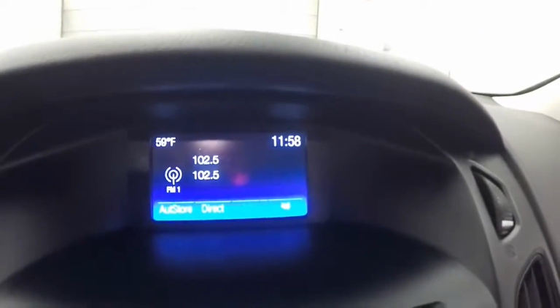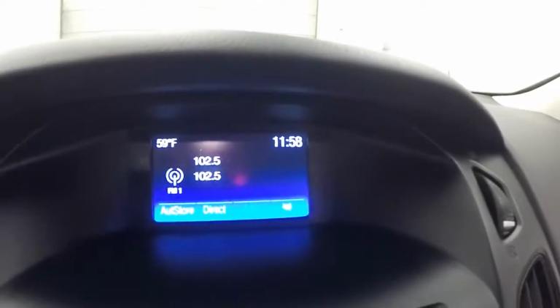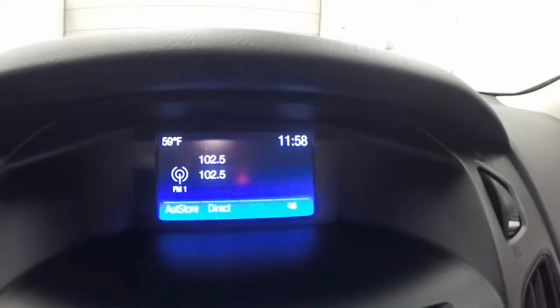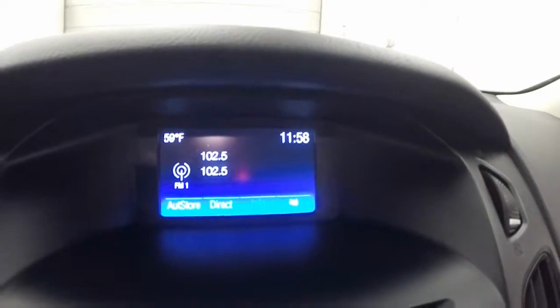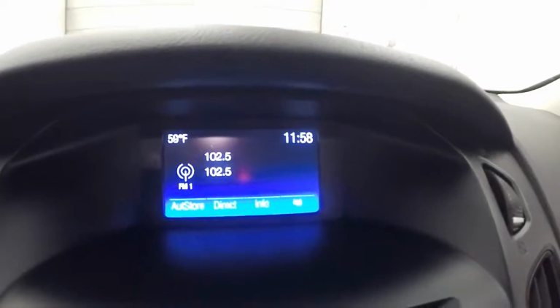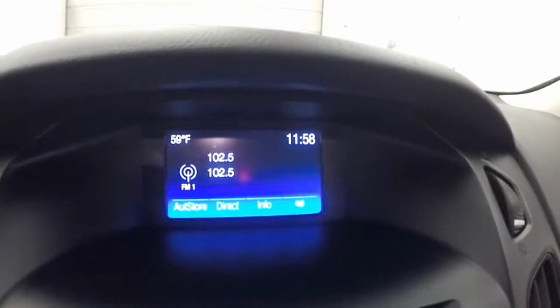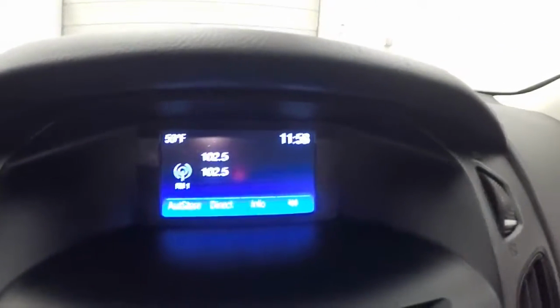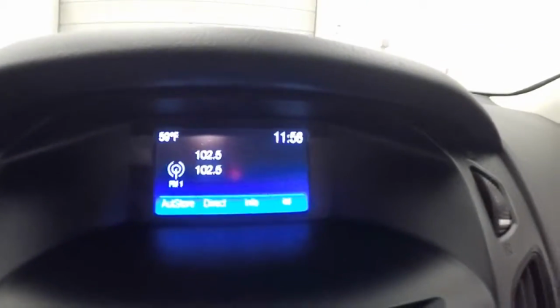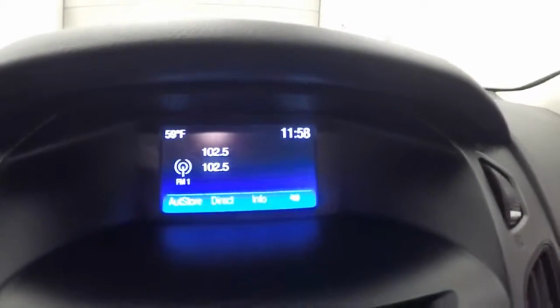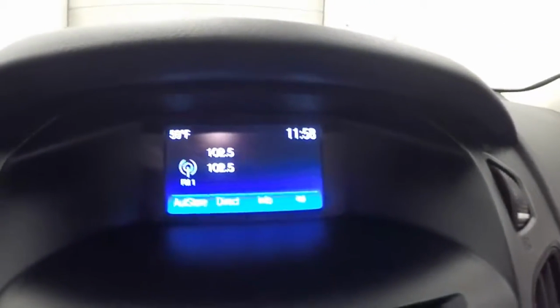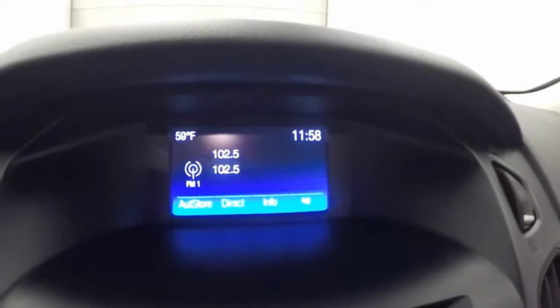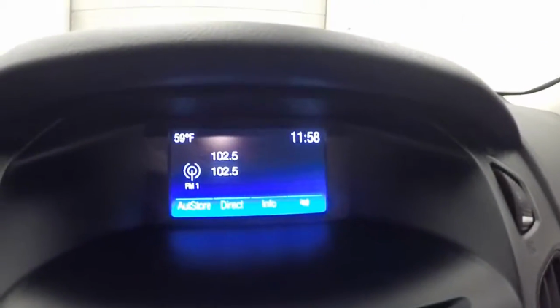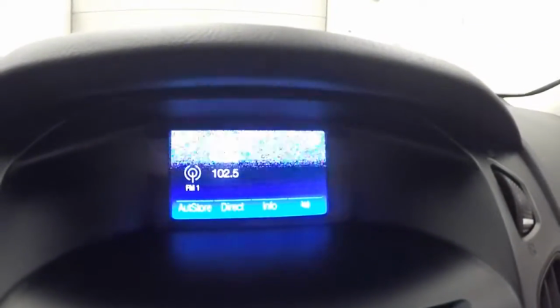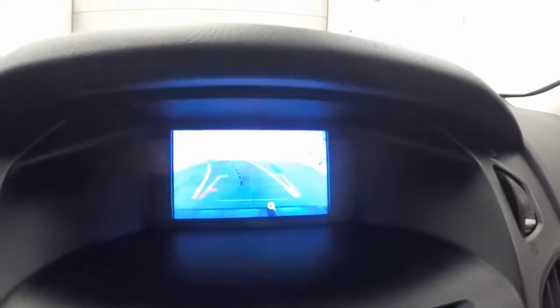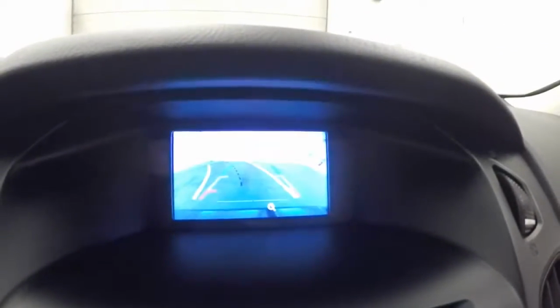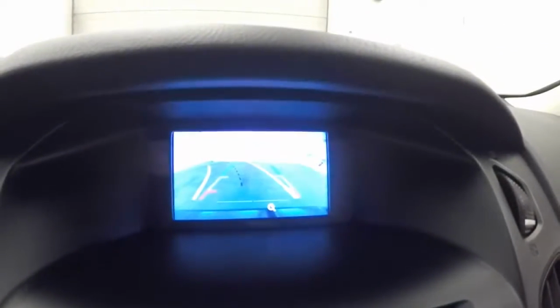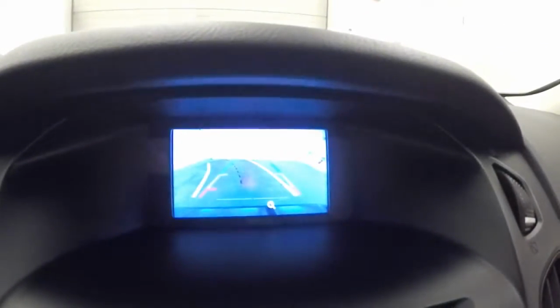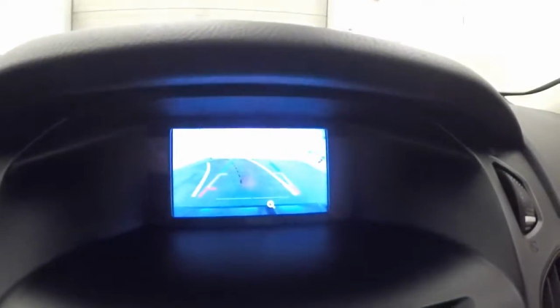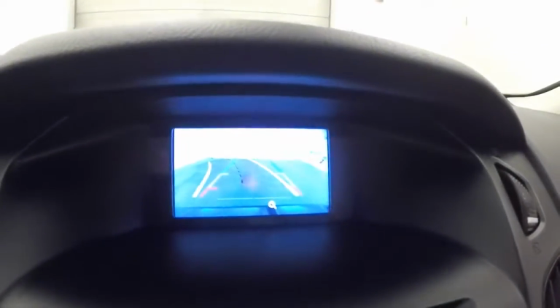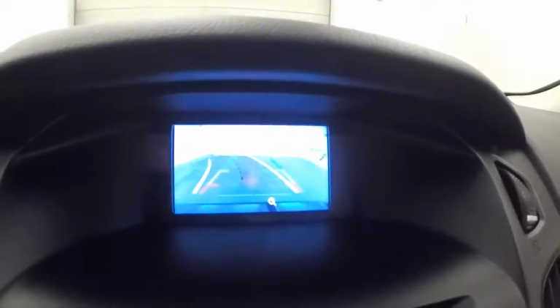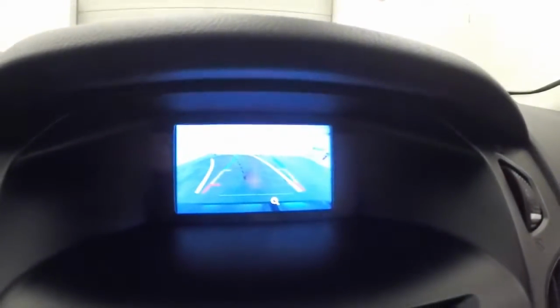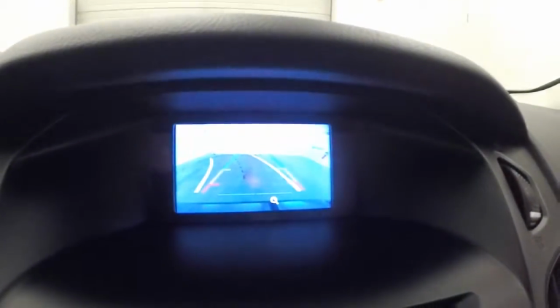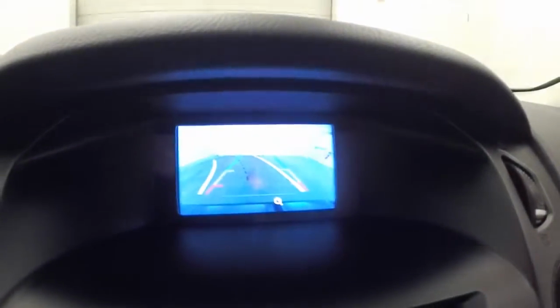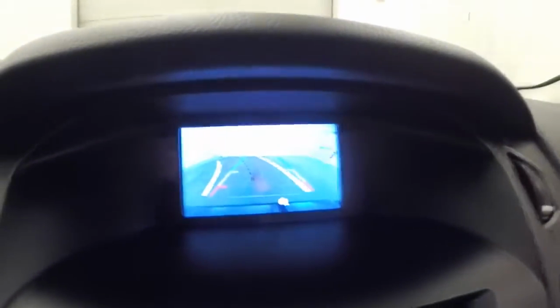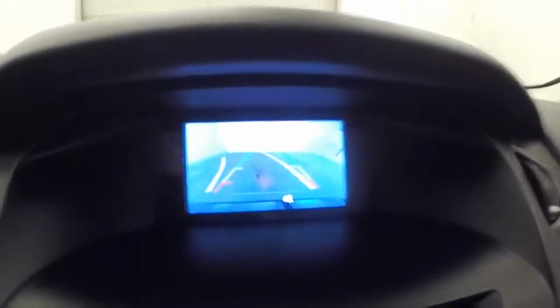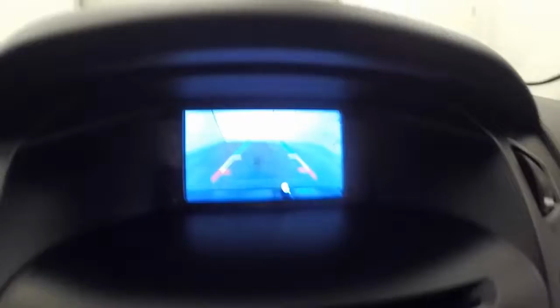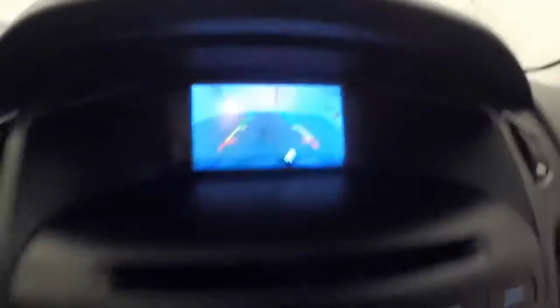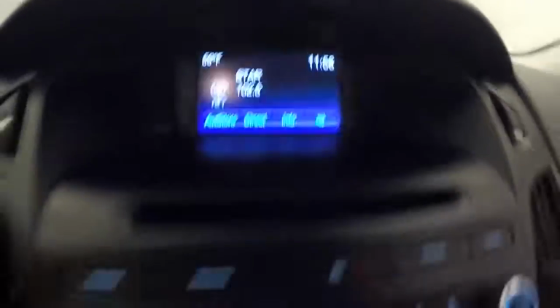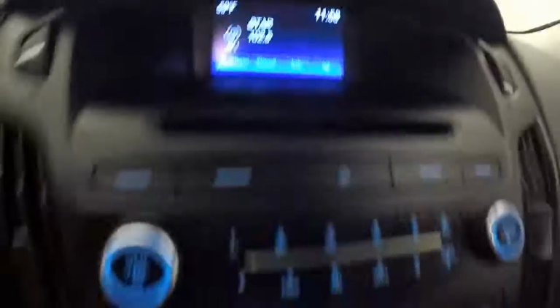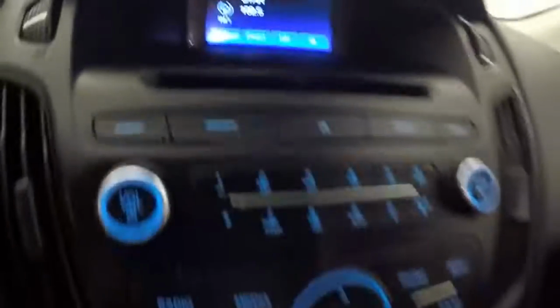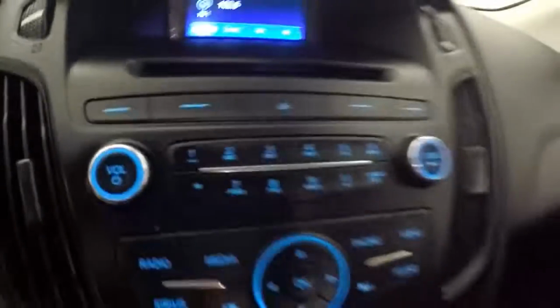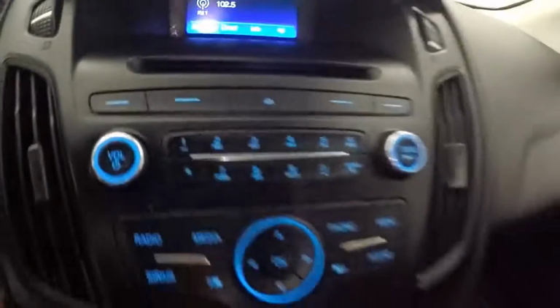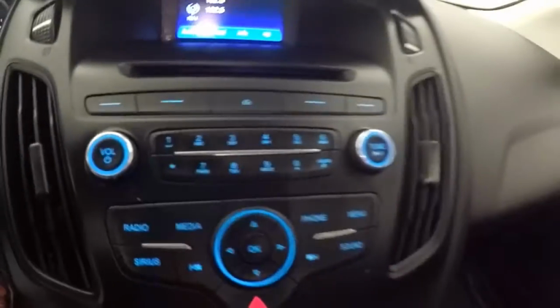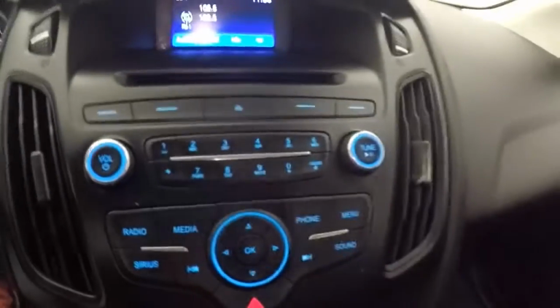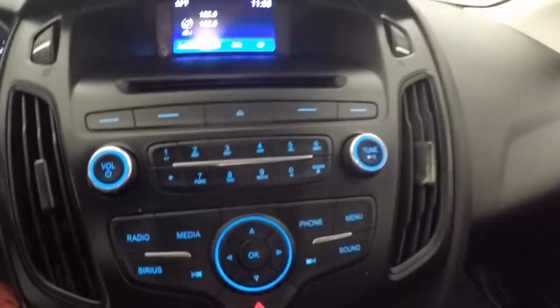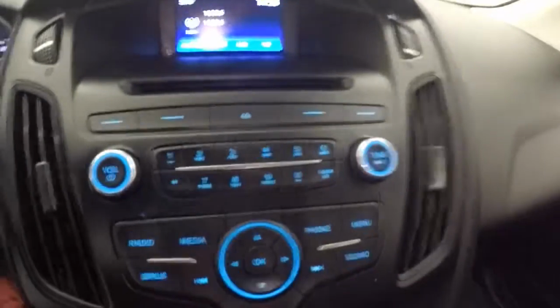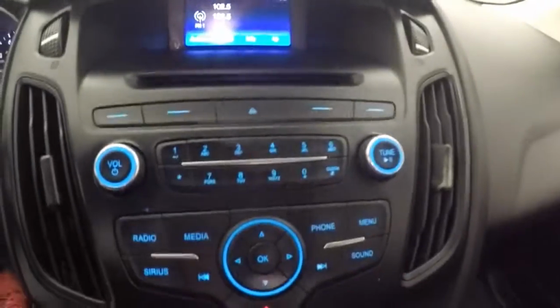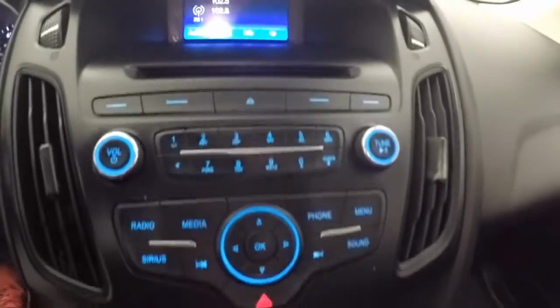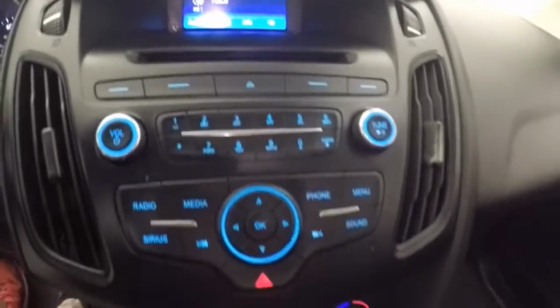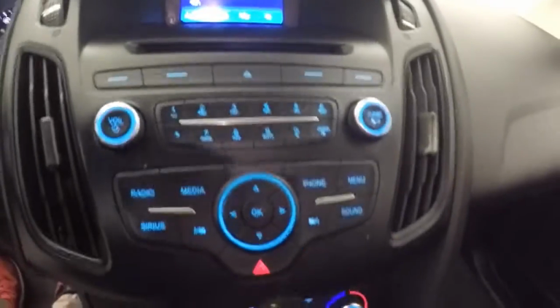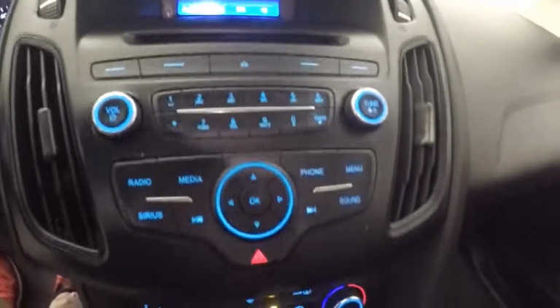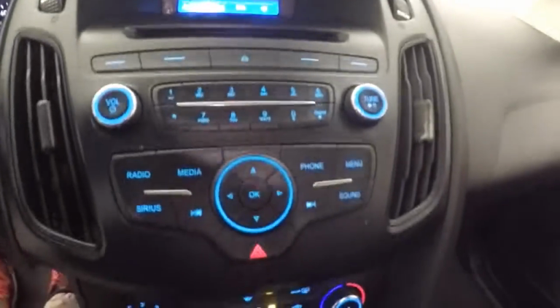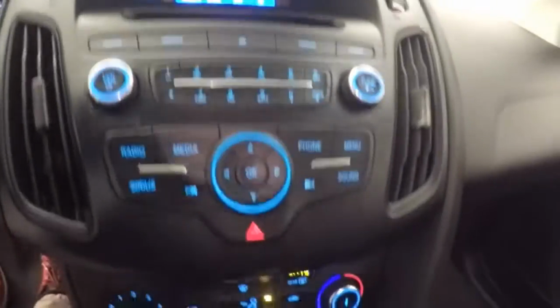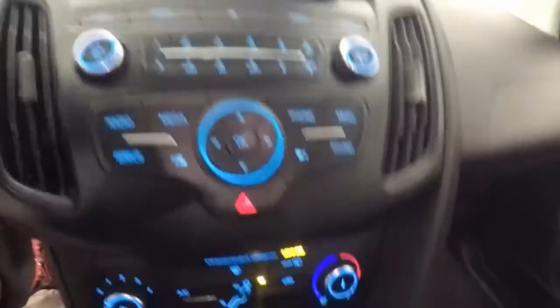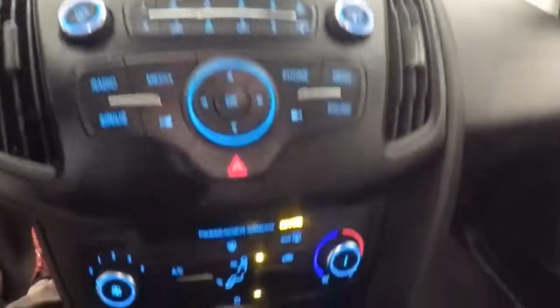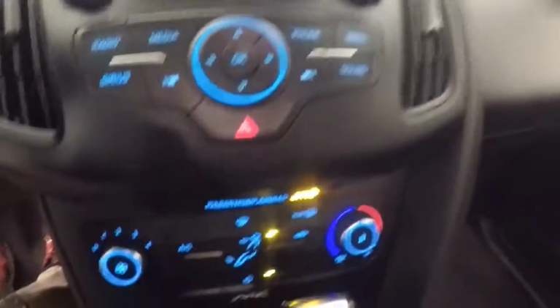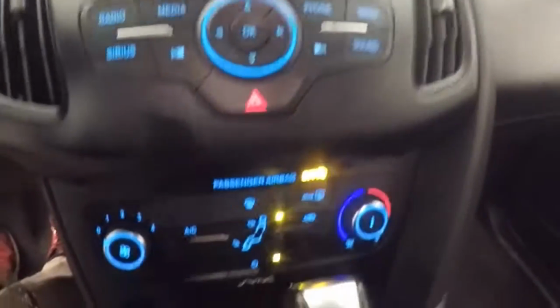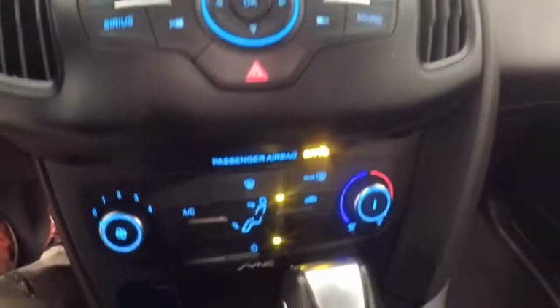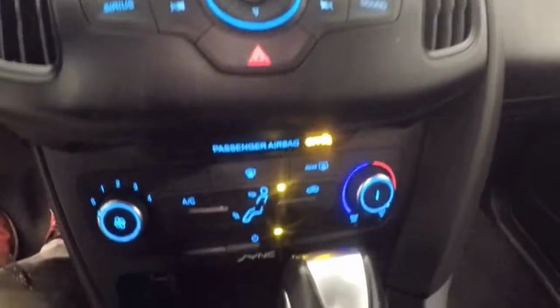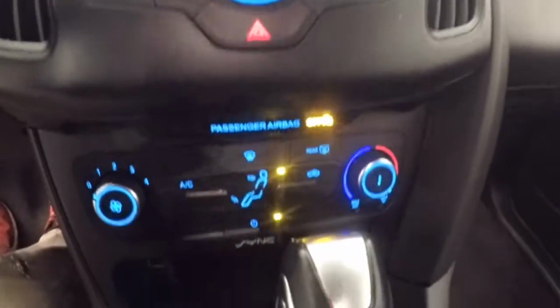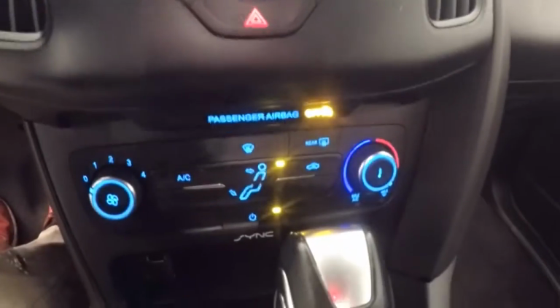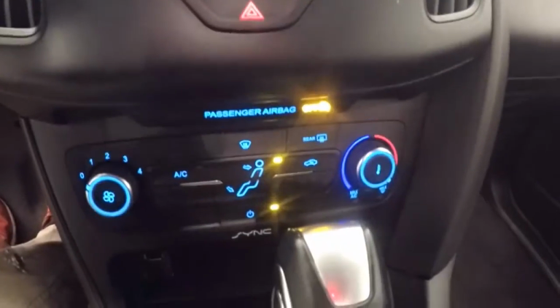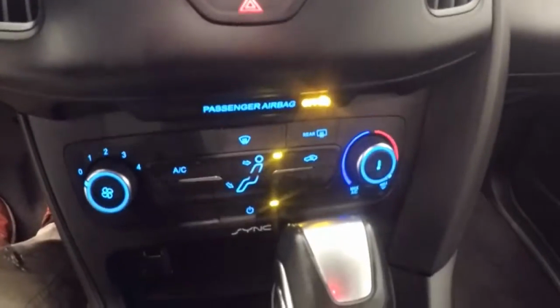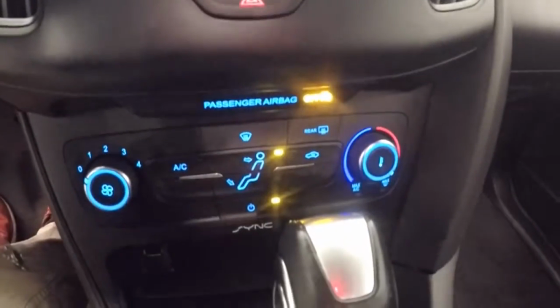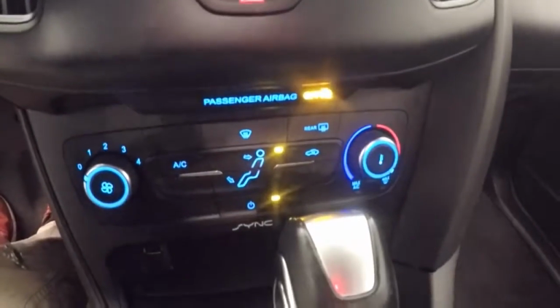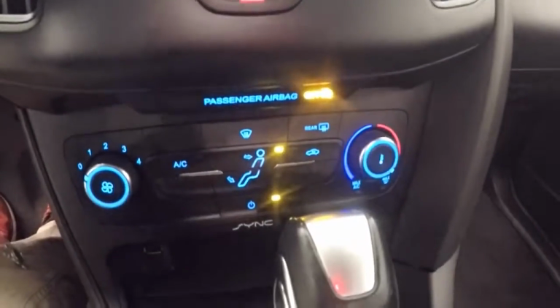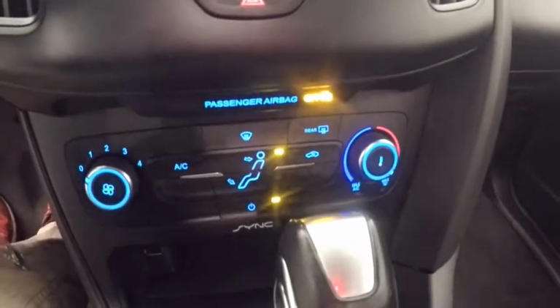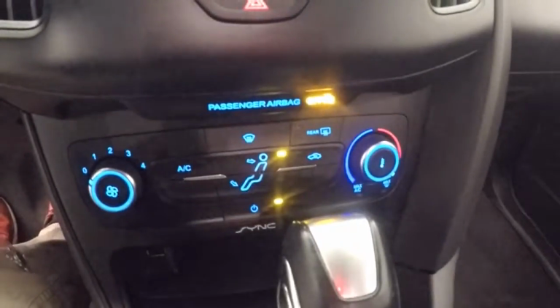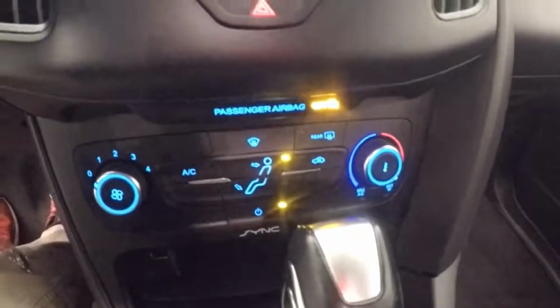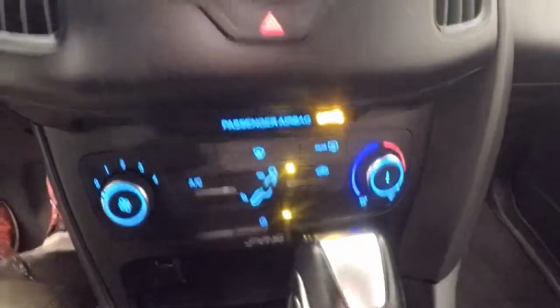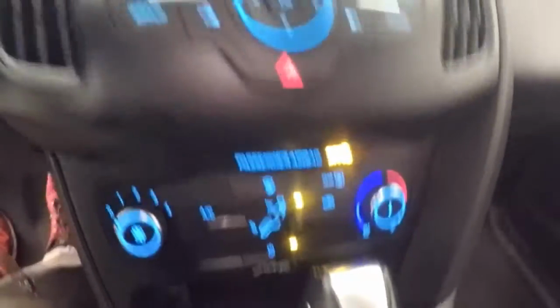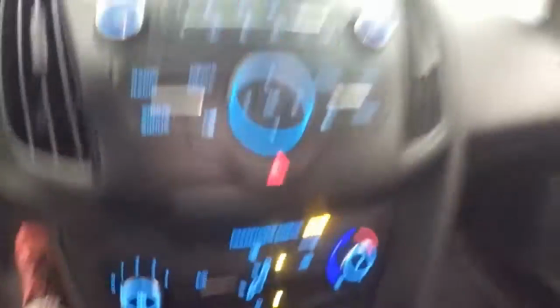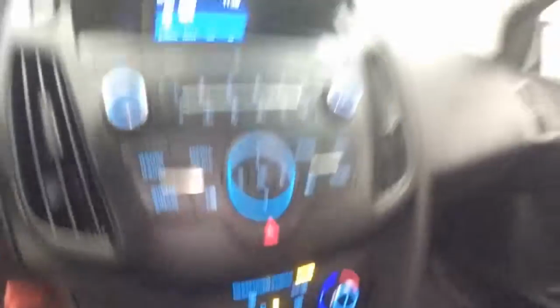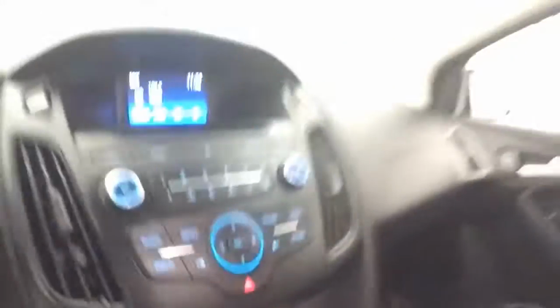Nice display for your backup camera. All your stereo controls. Climate control.